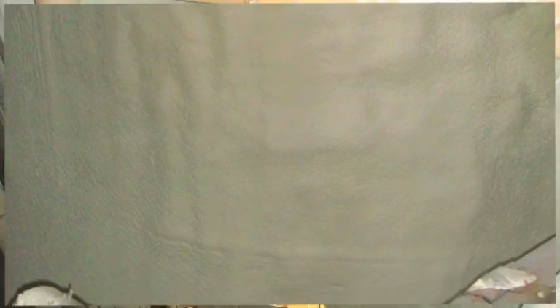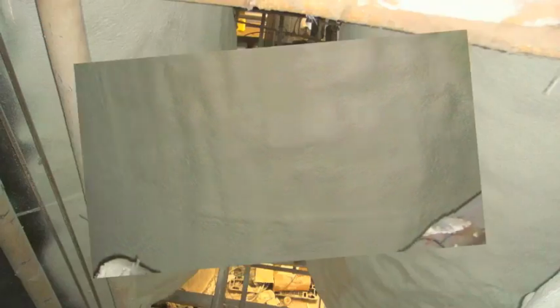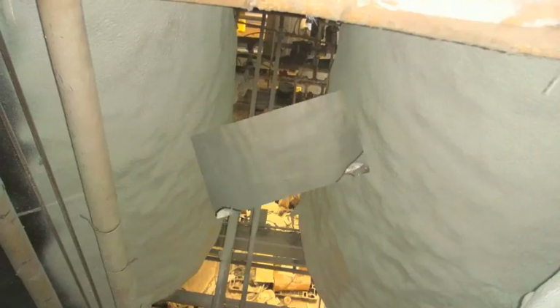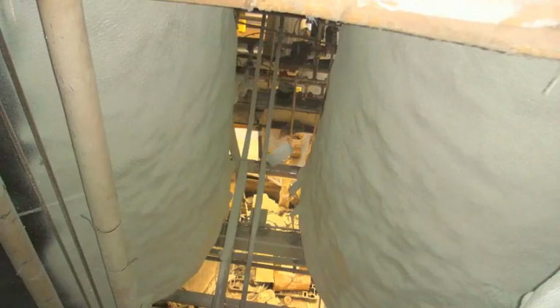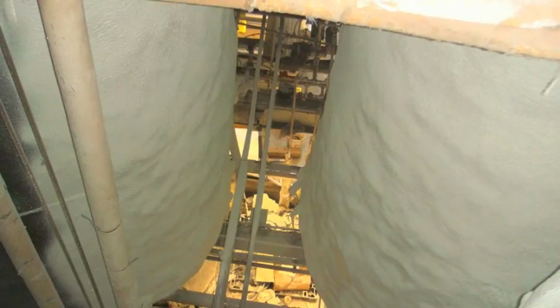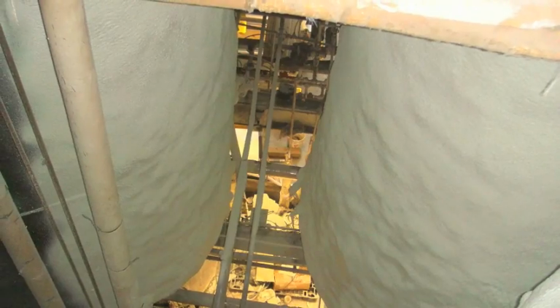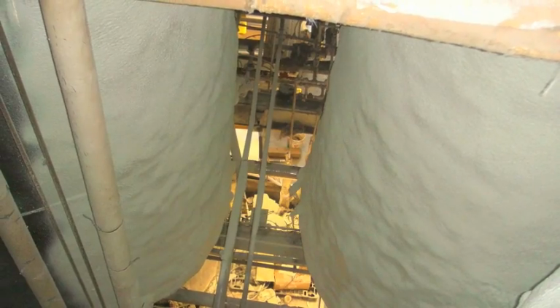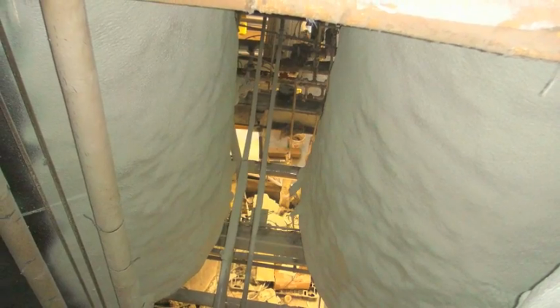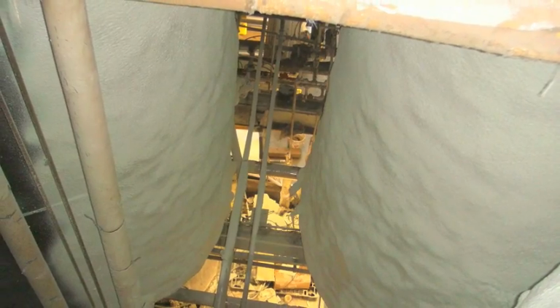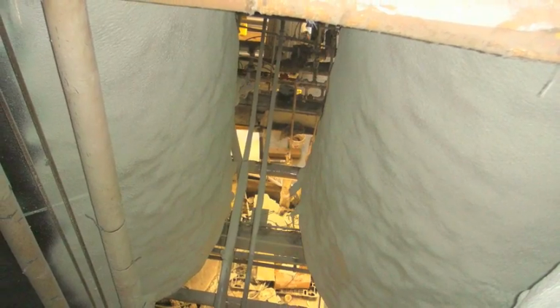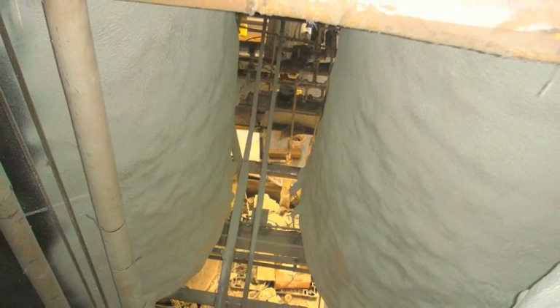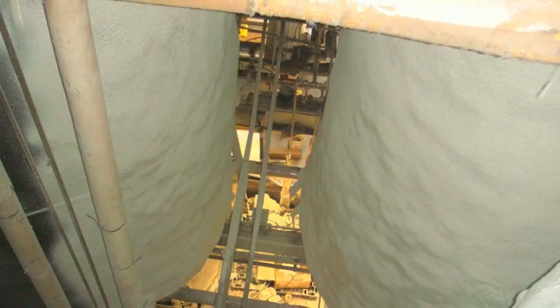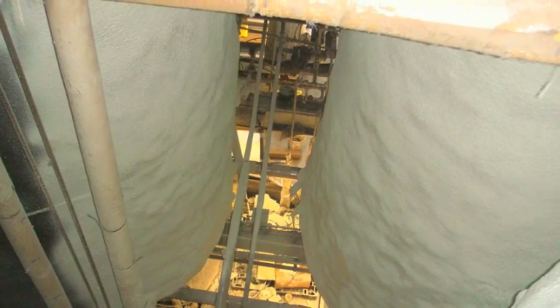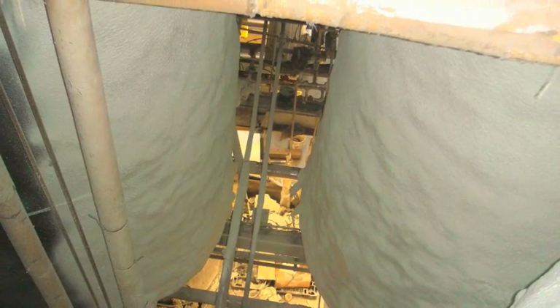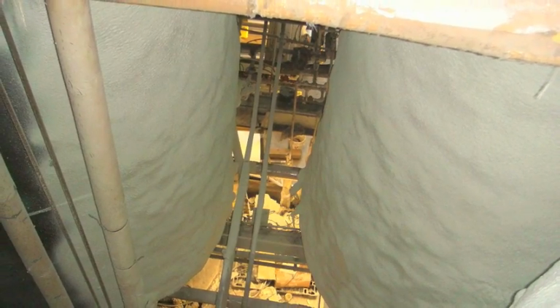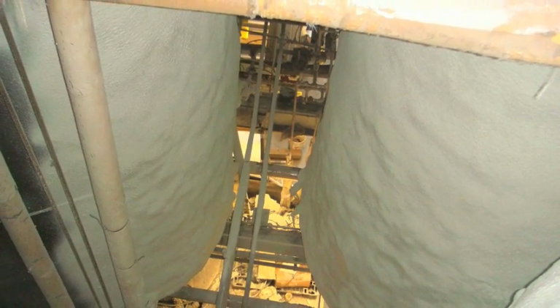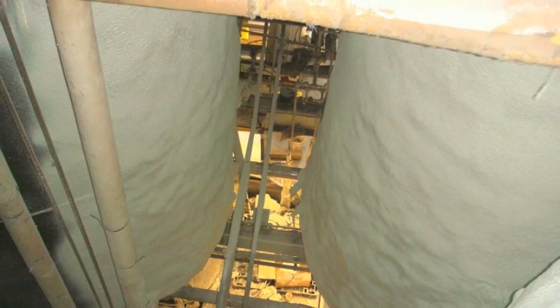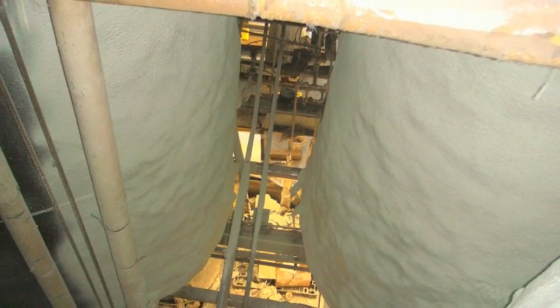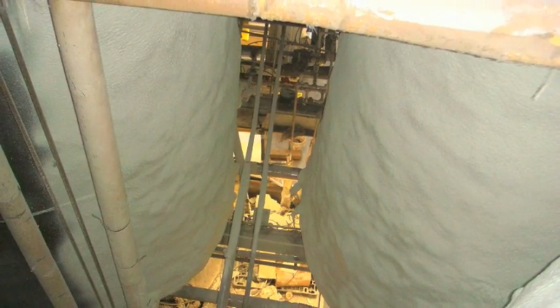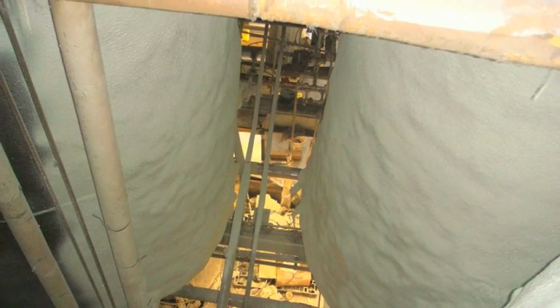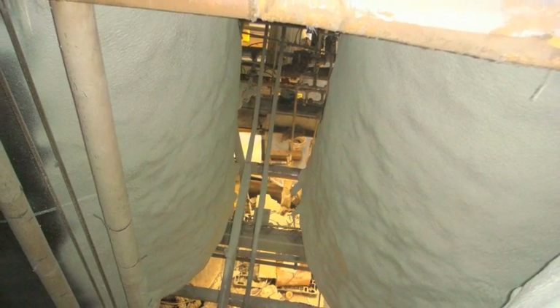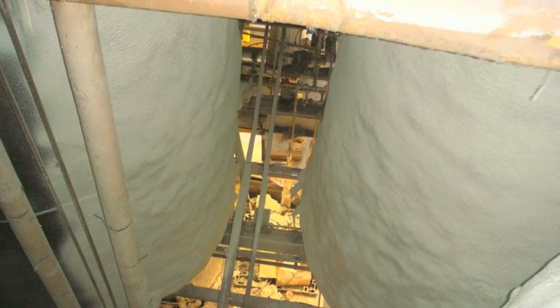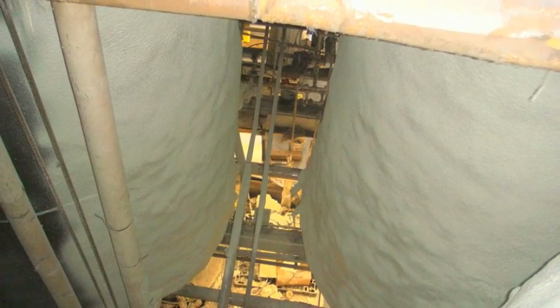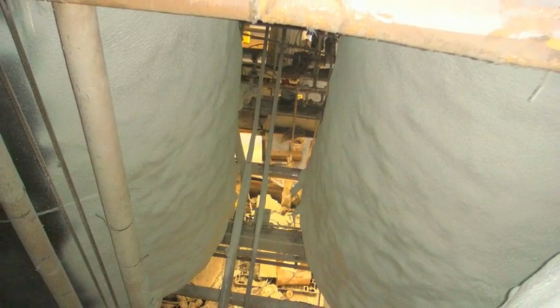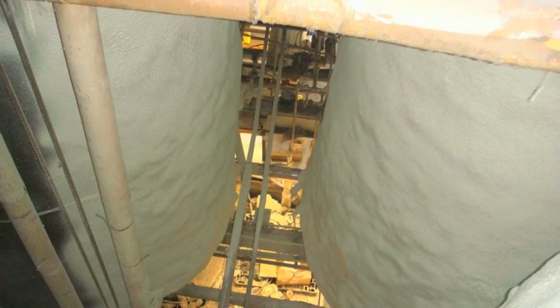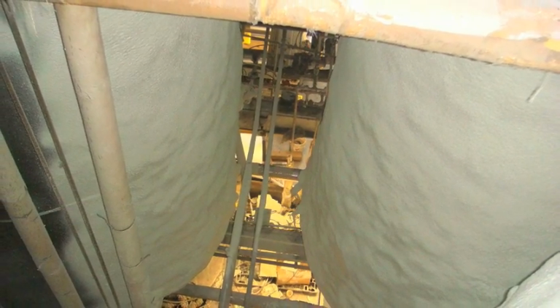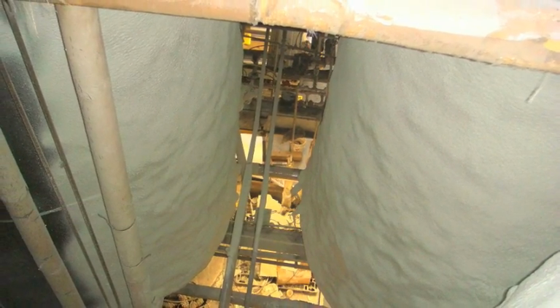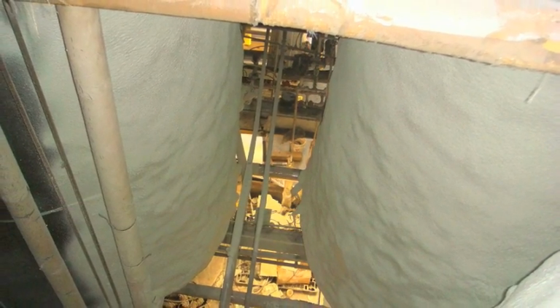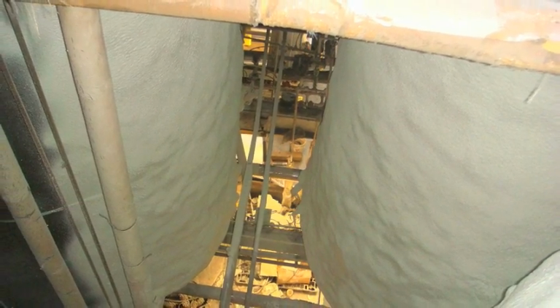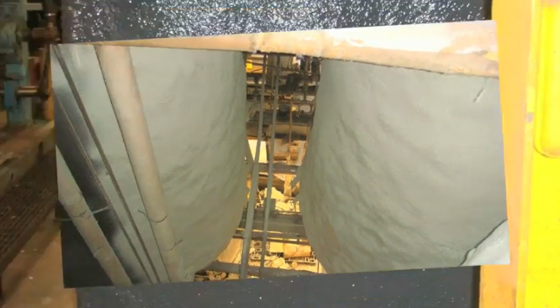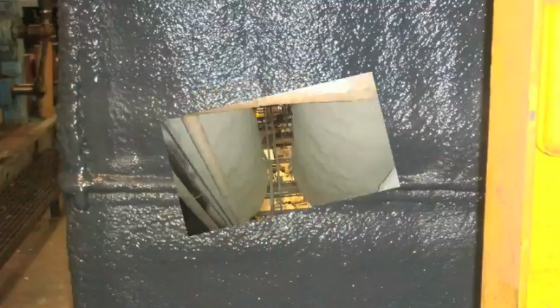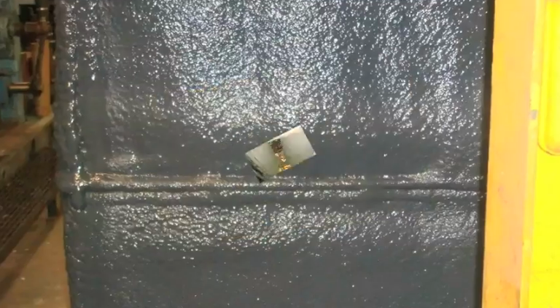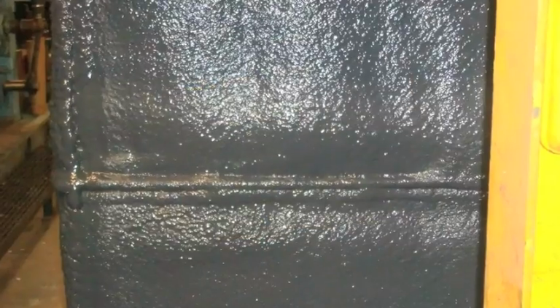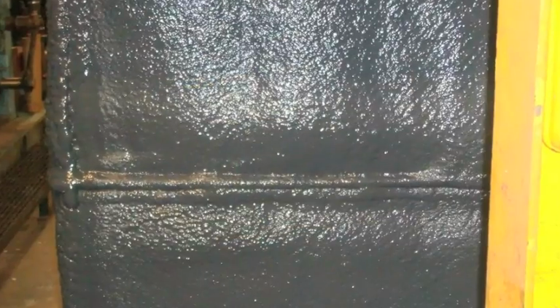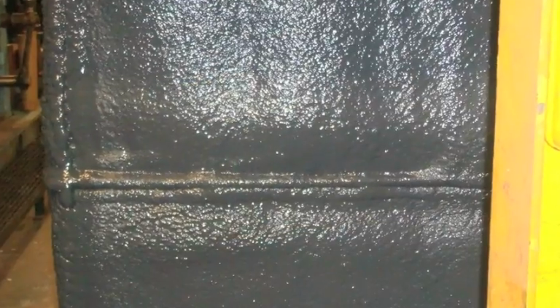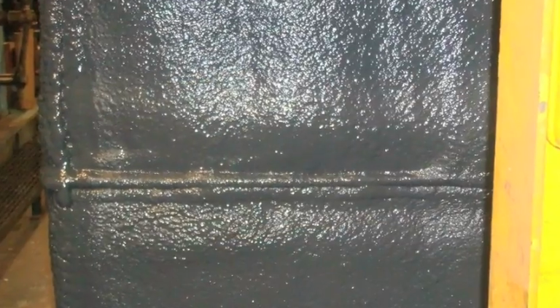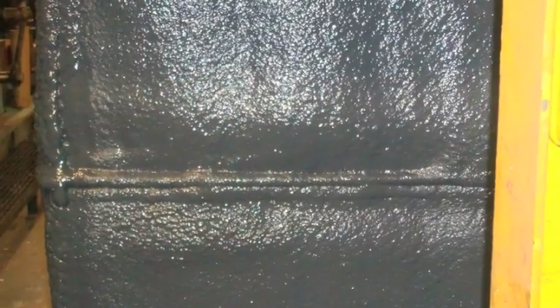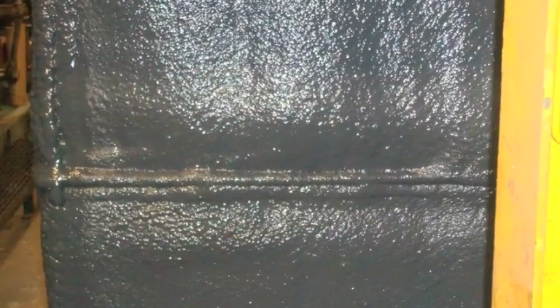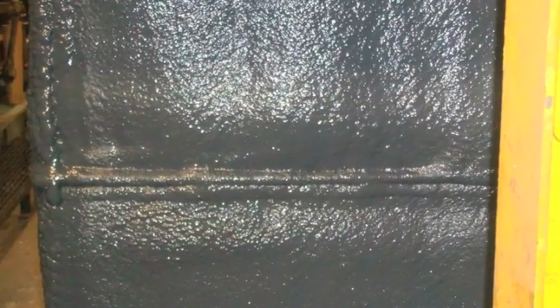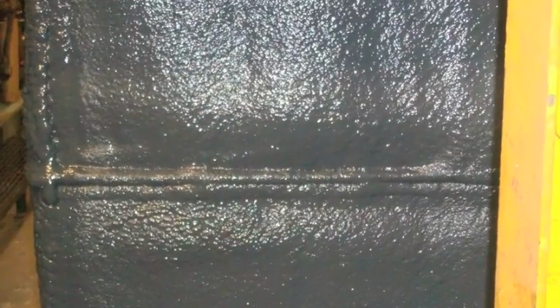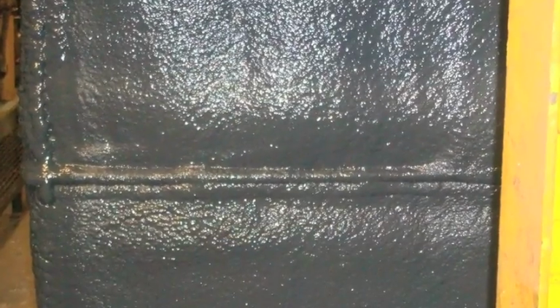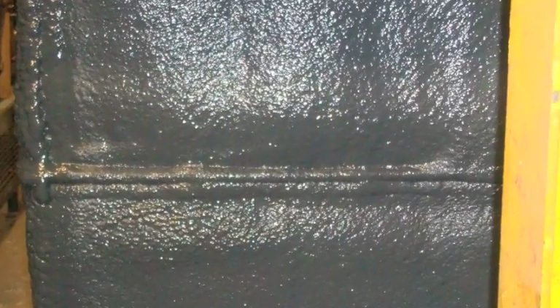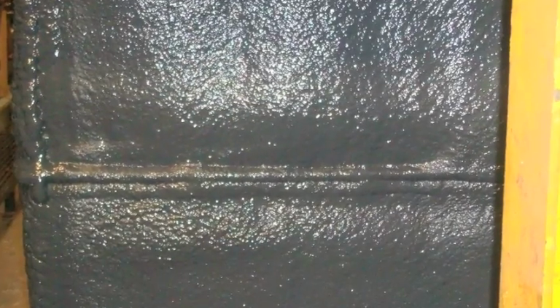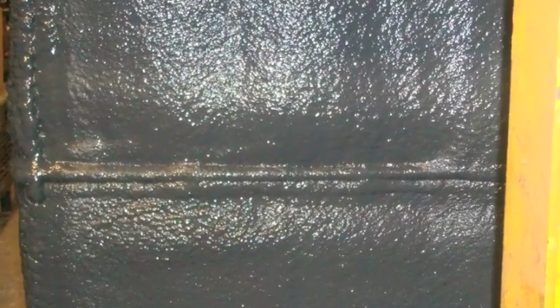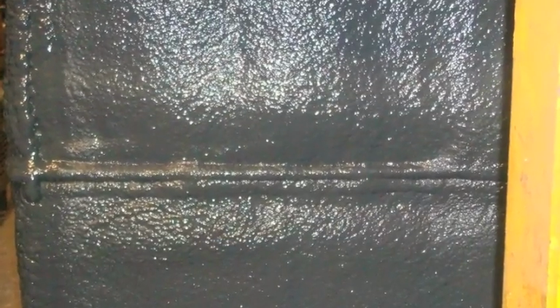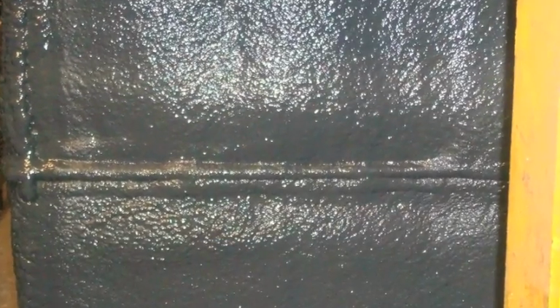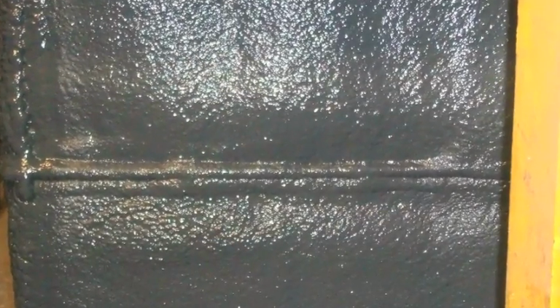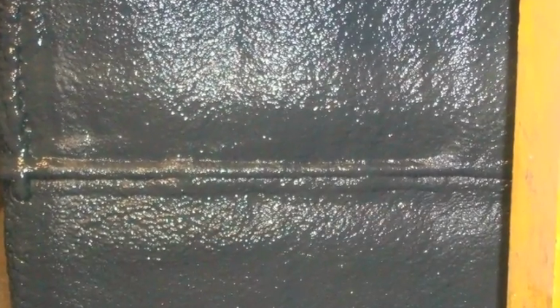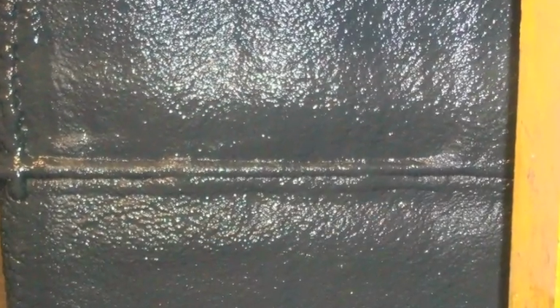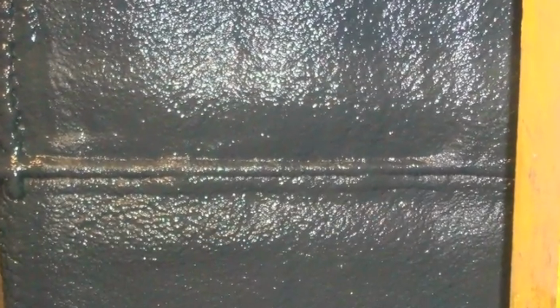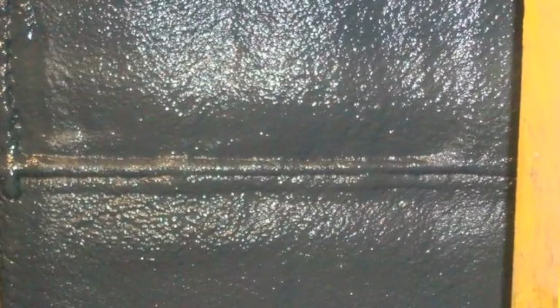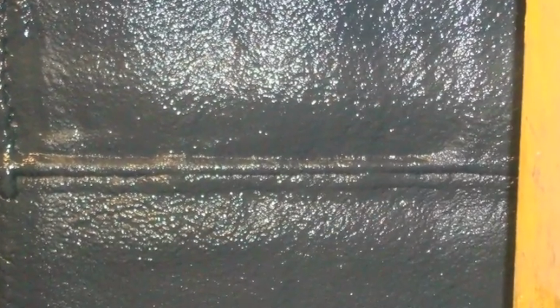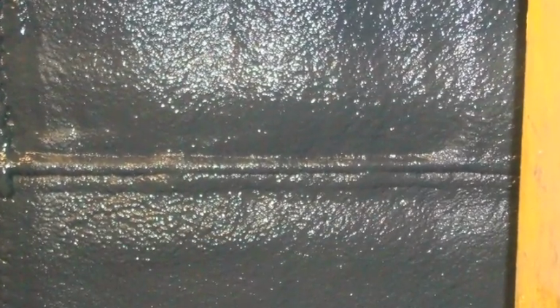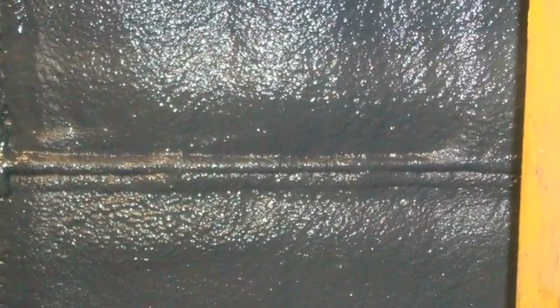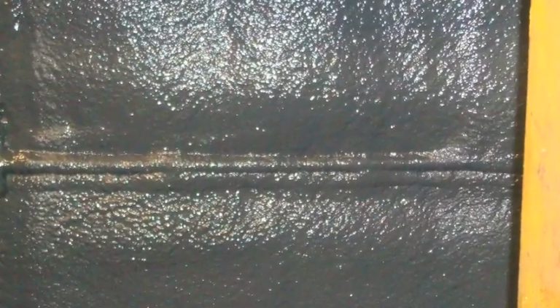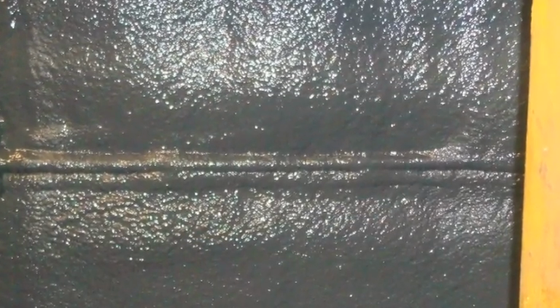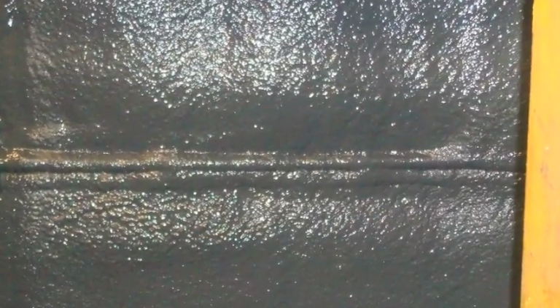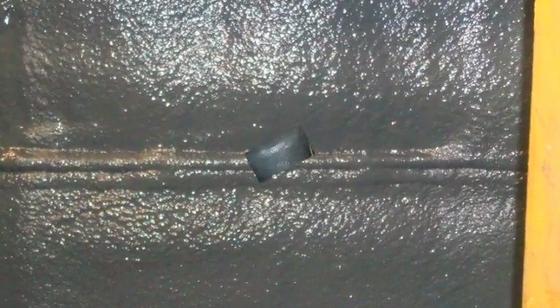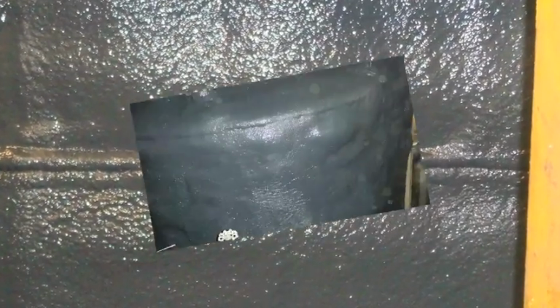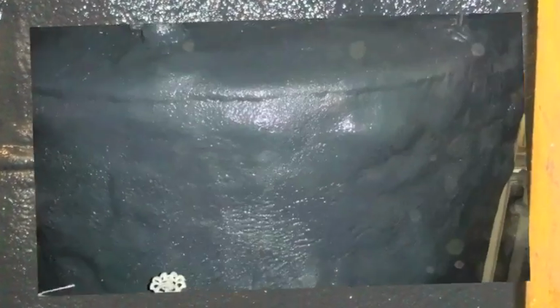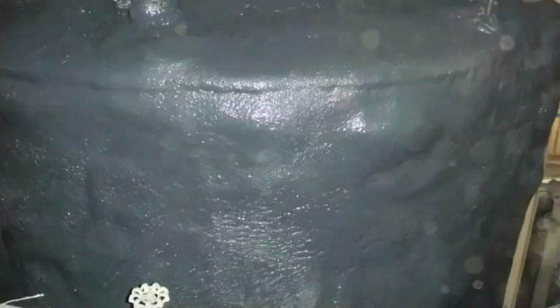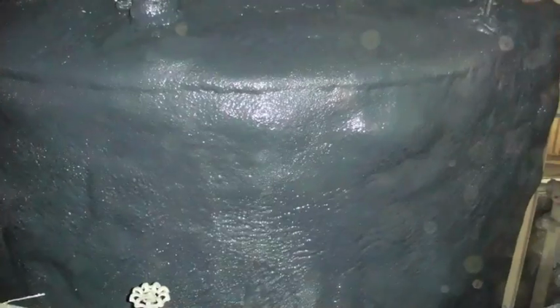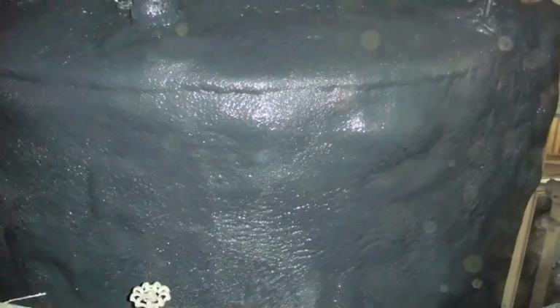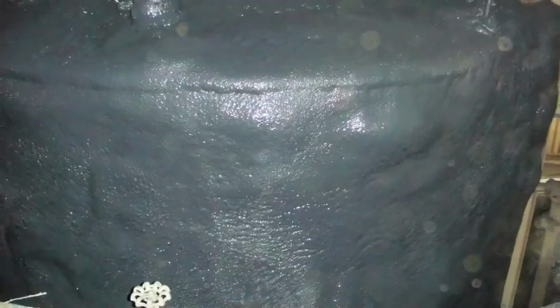Once the foam is applied to all the tanks, they are covered with a top coat of polyurea for durability and easy clean up and maintenance.